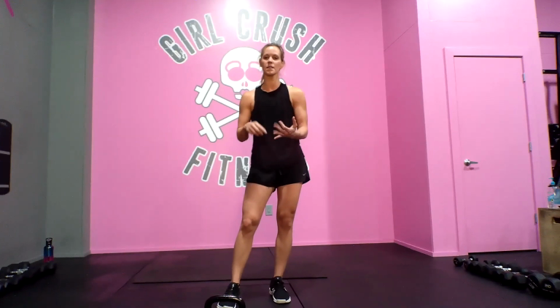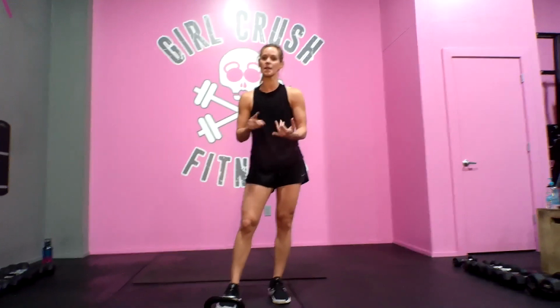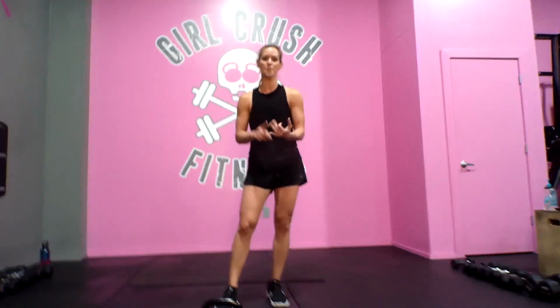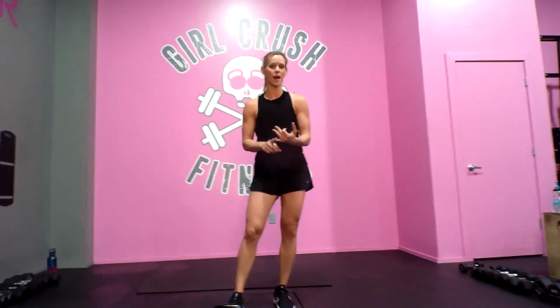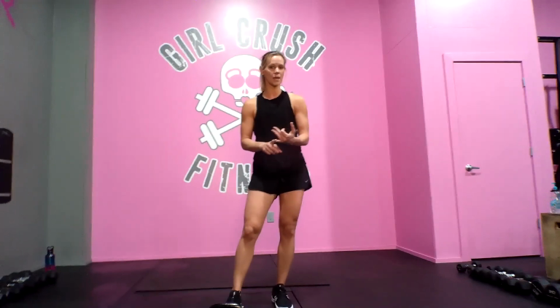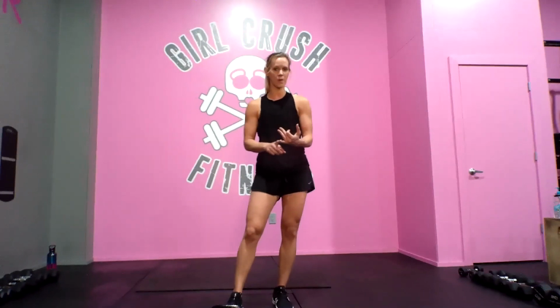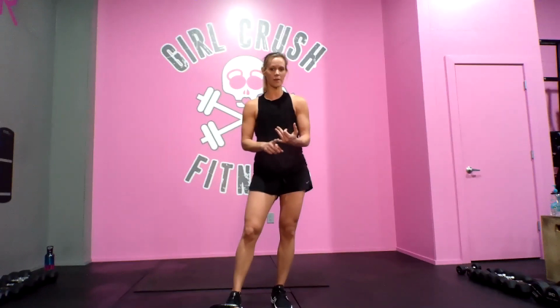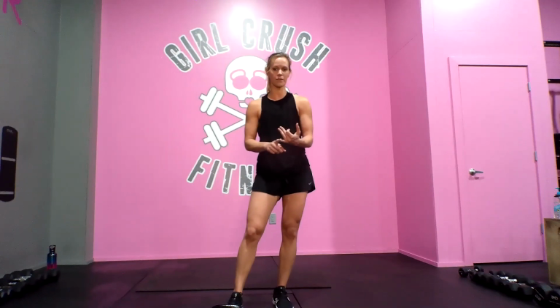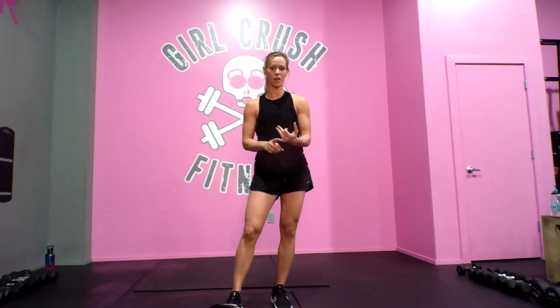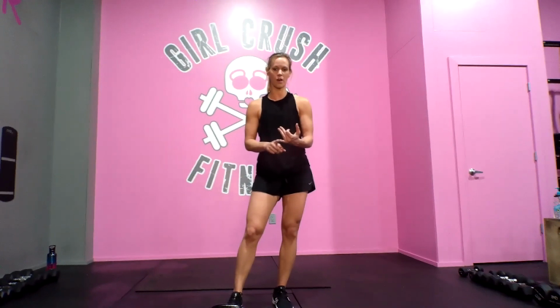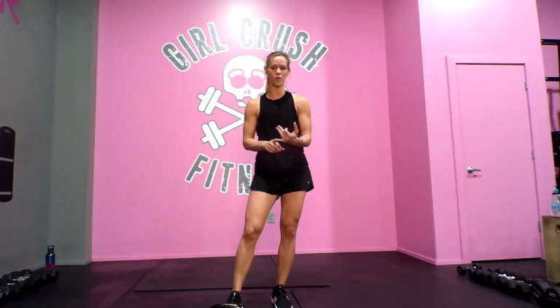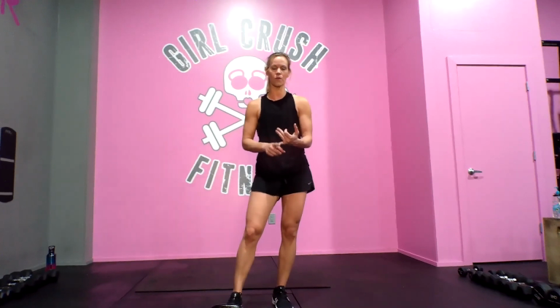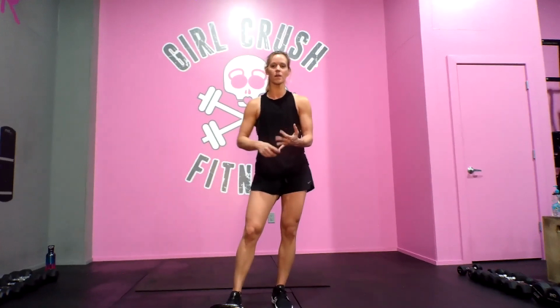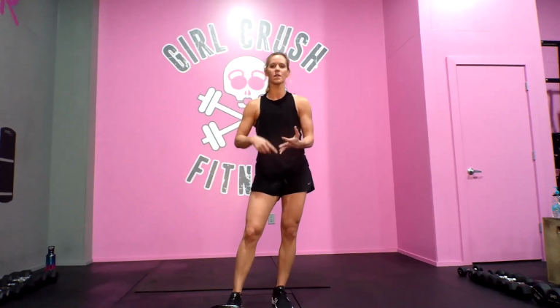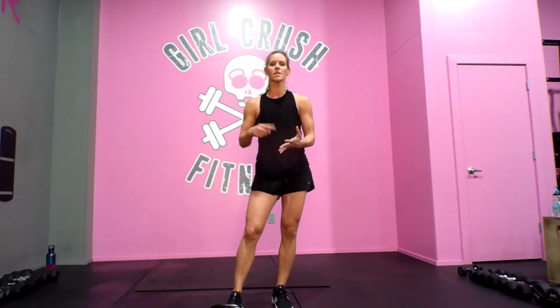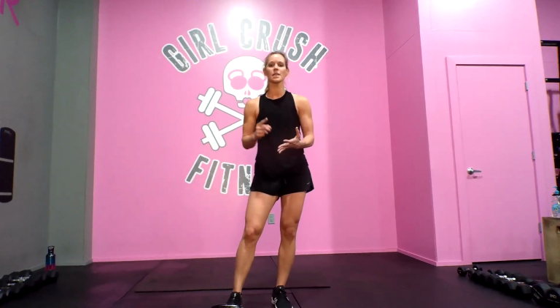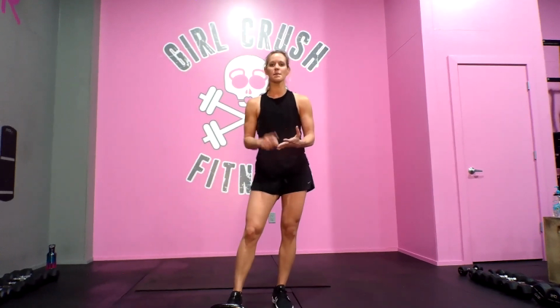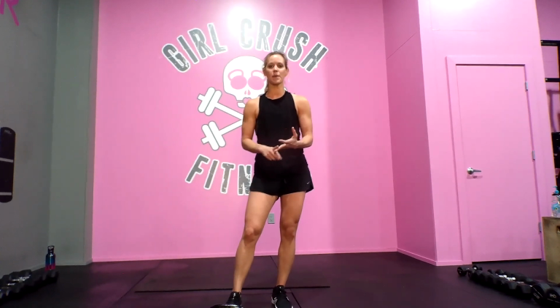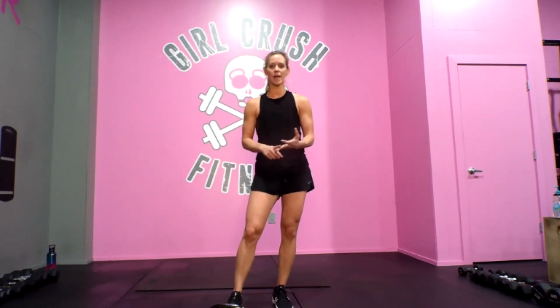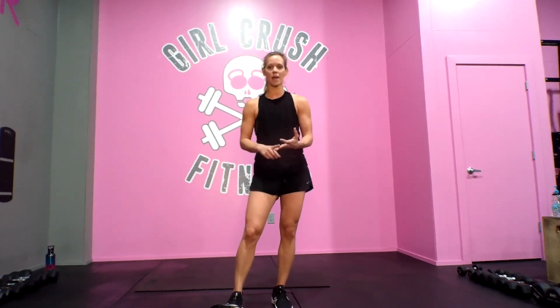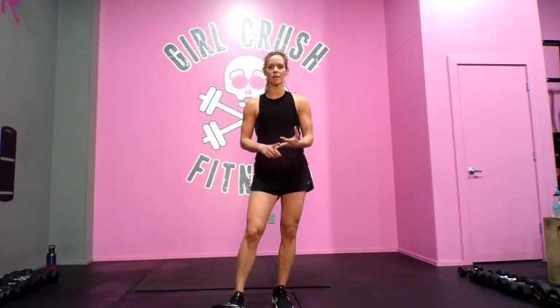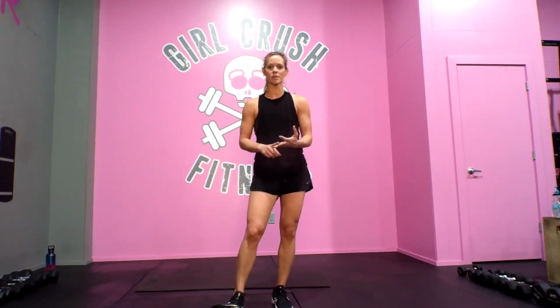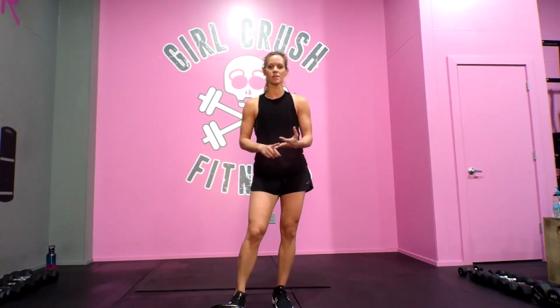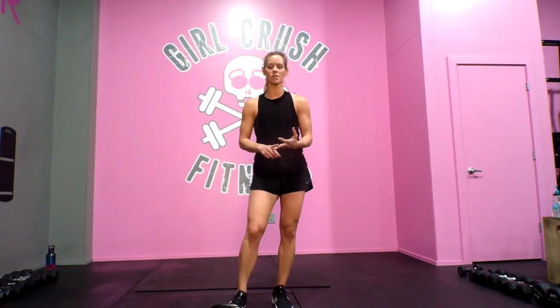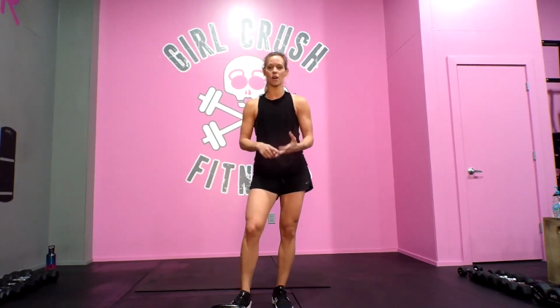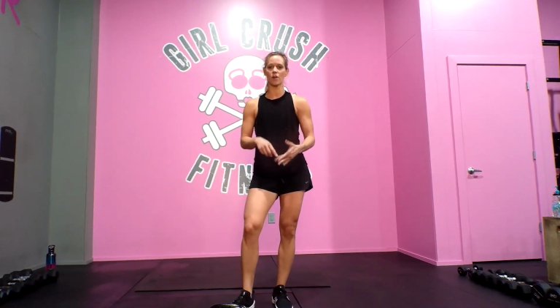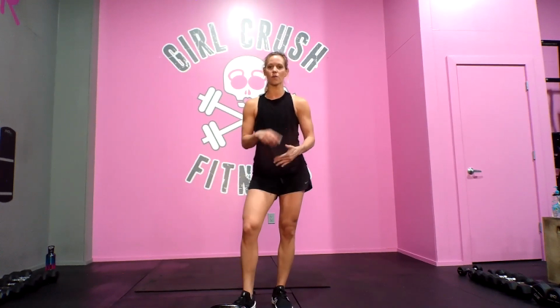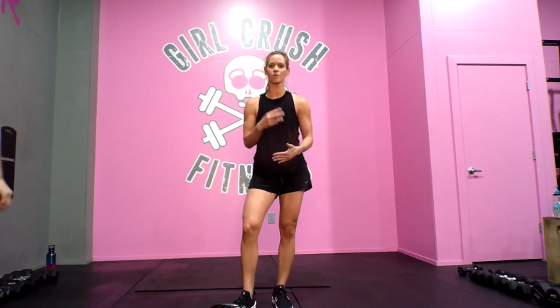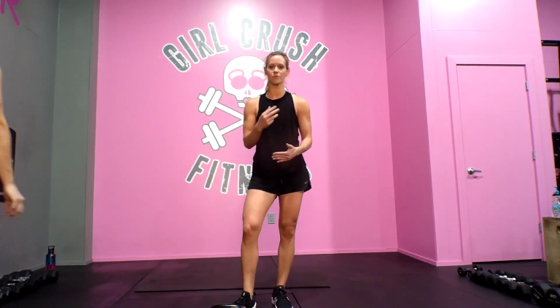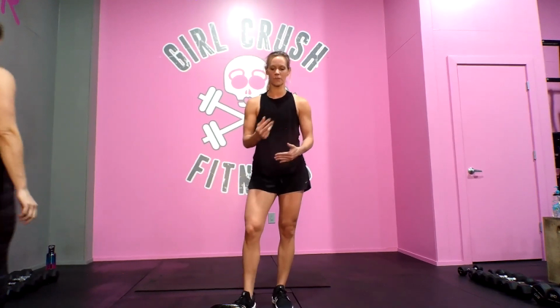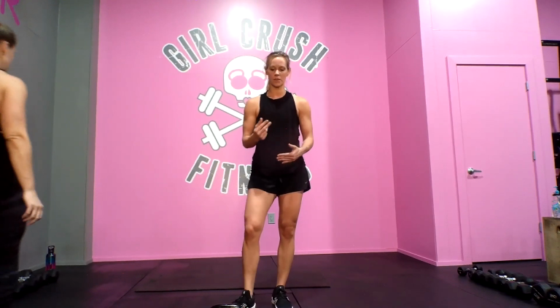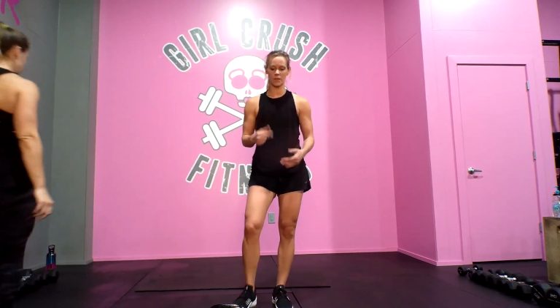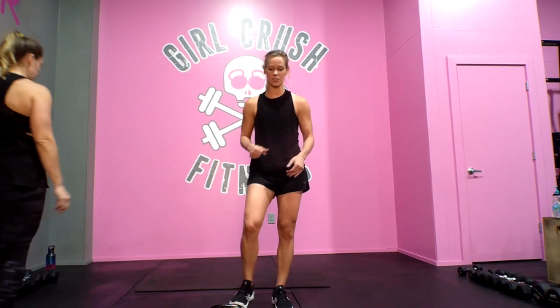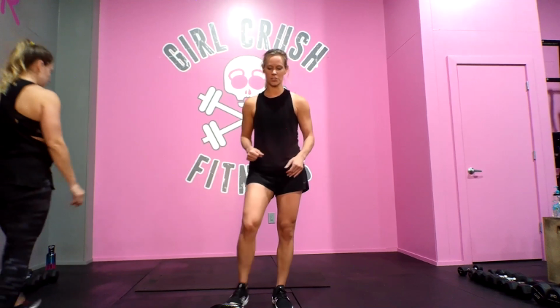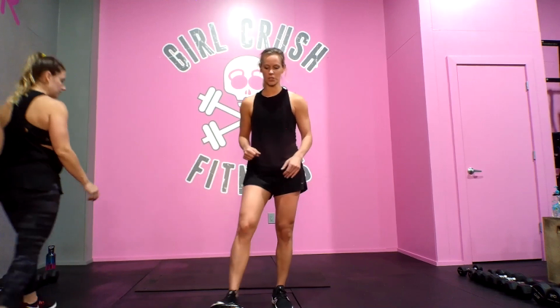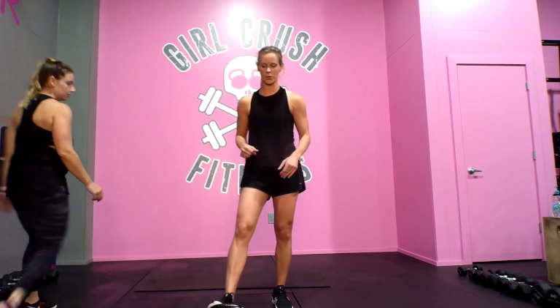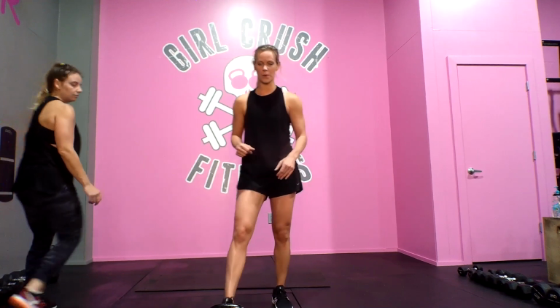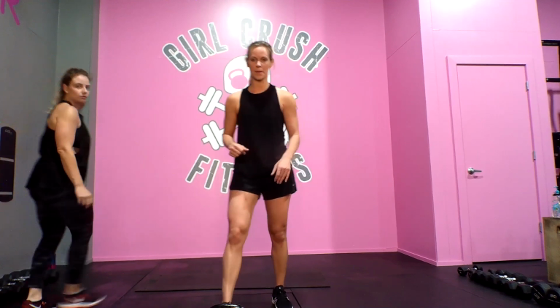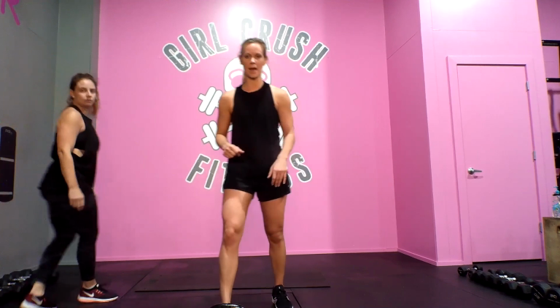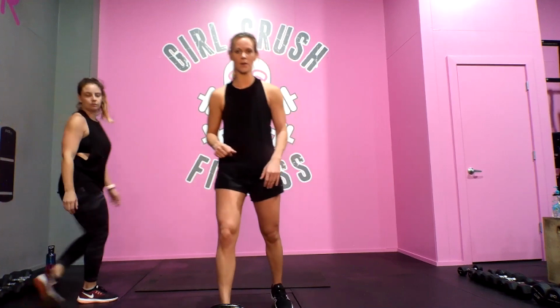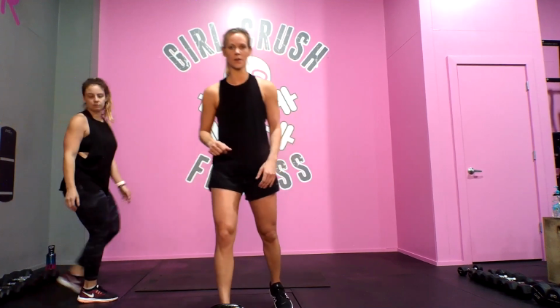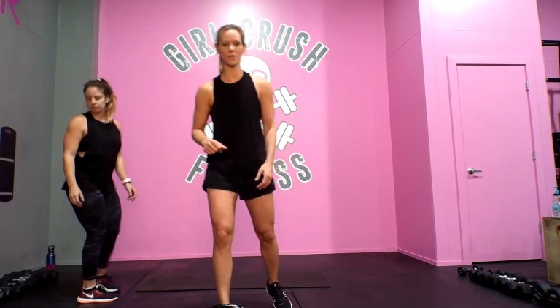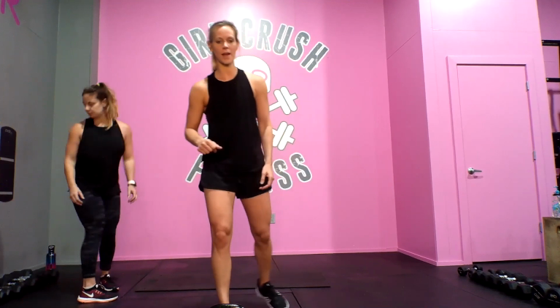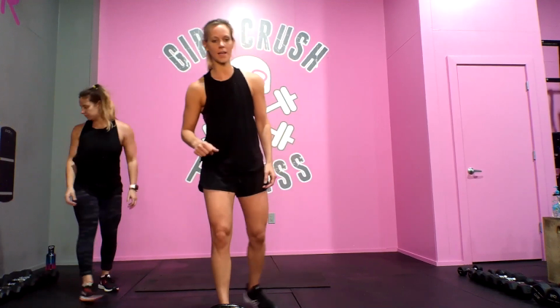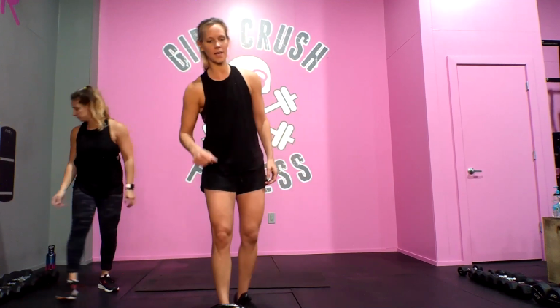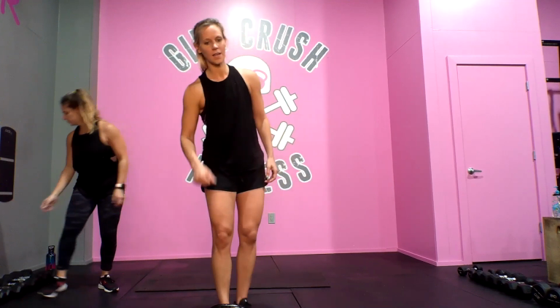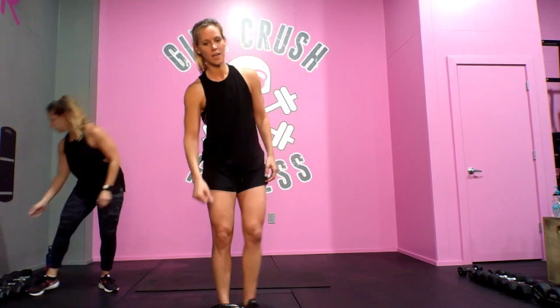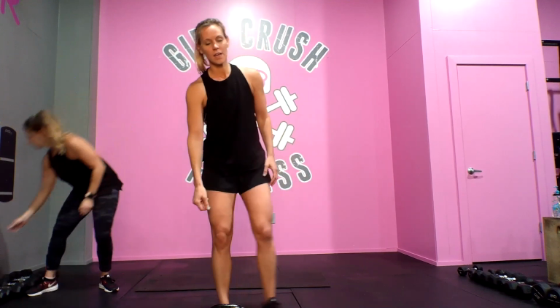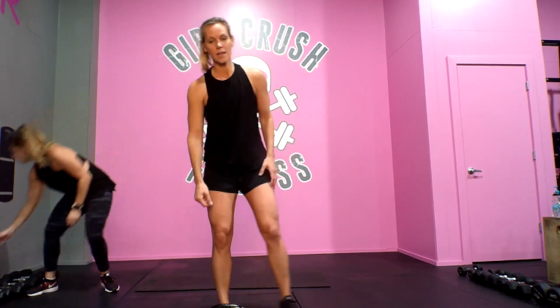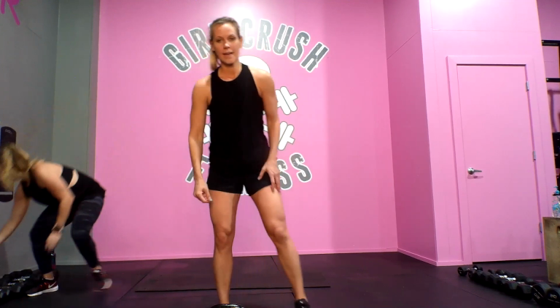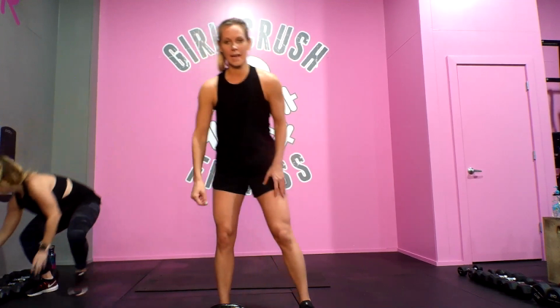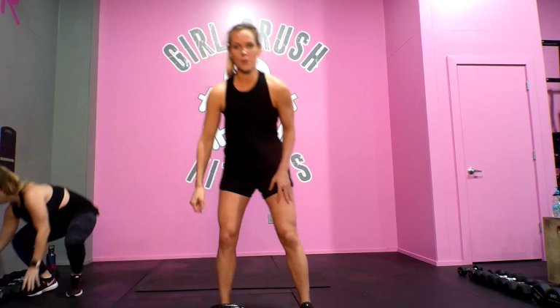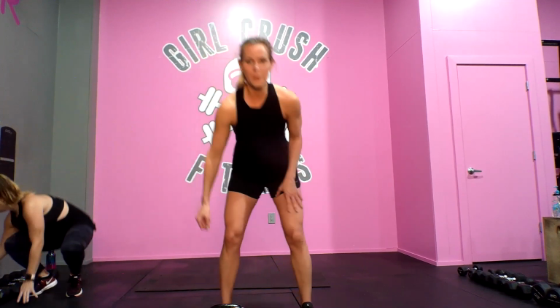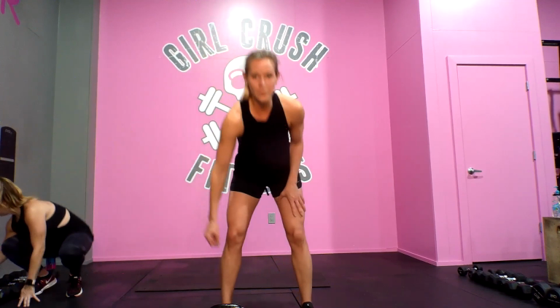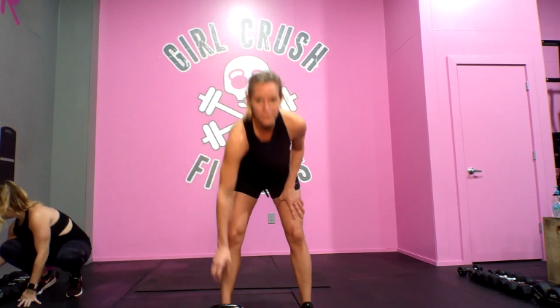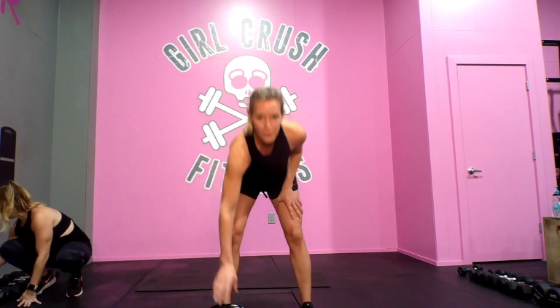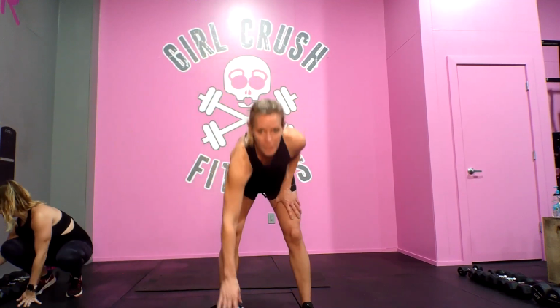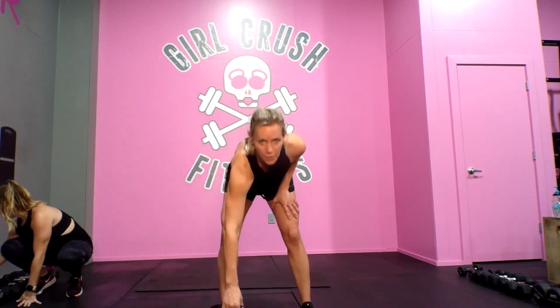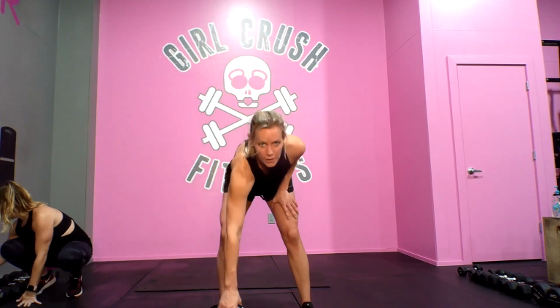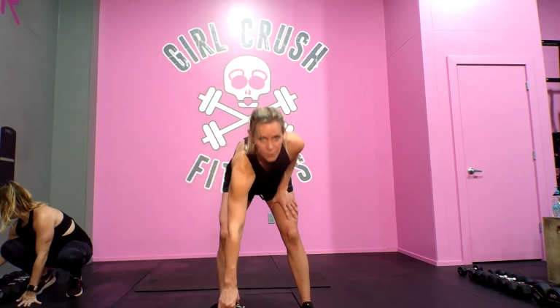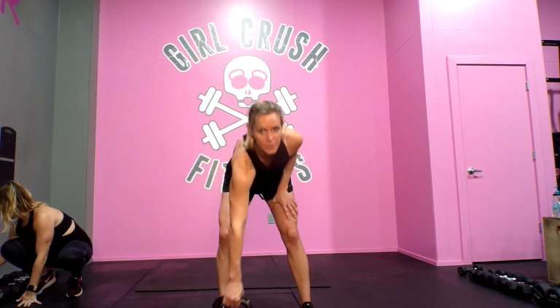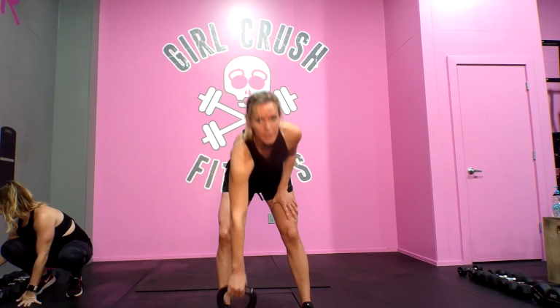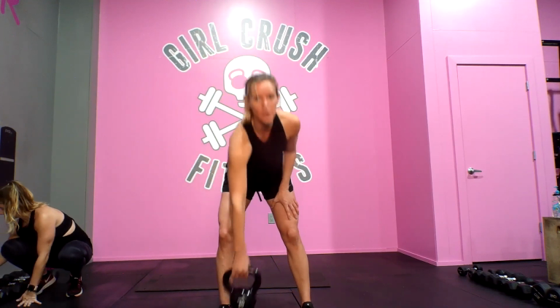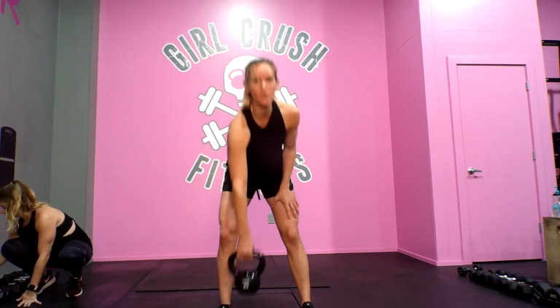Body weight flow, then bands. So get your equipment out and ready. Kettlebell flow, here we go.